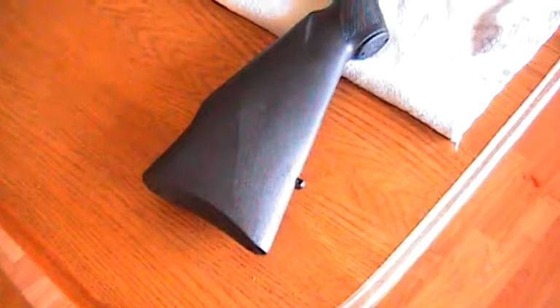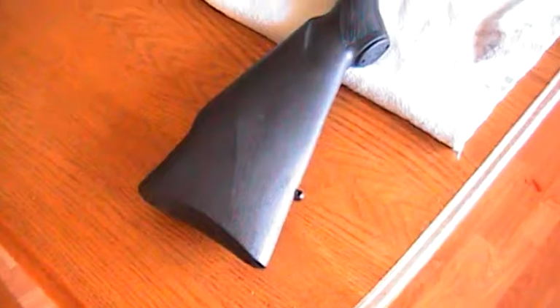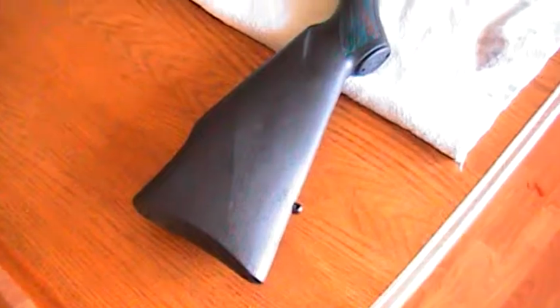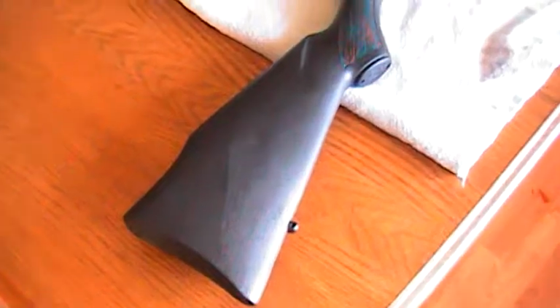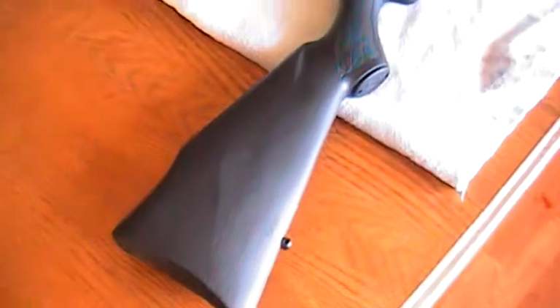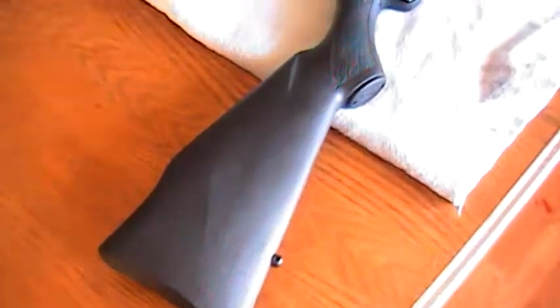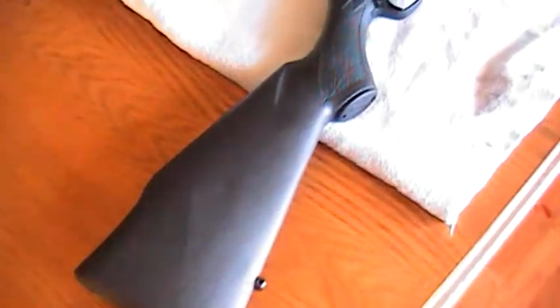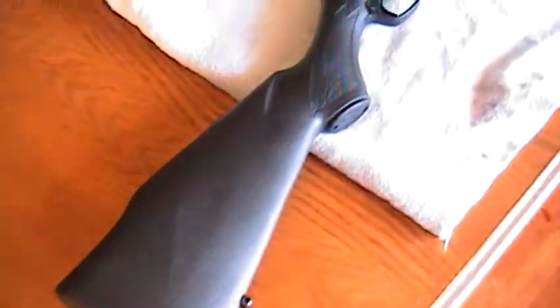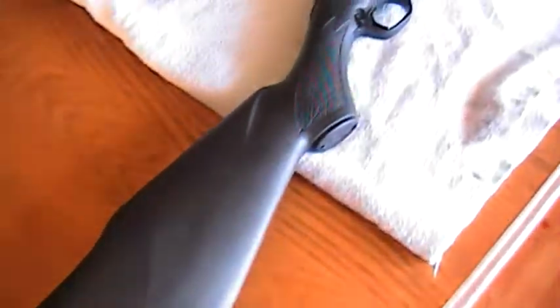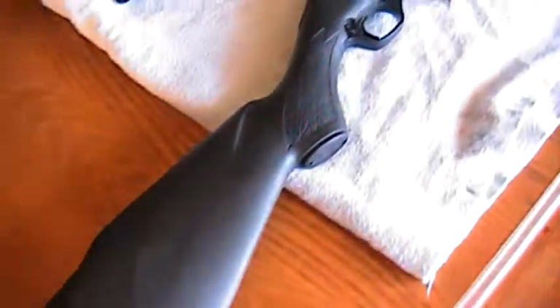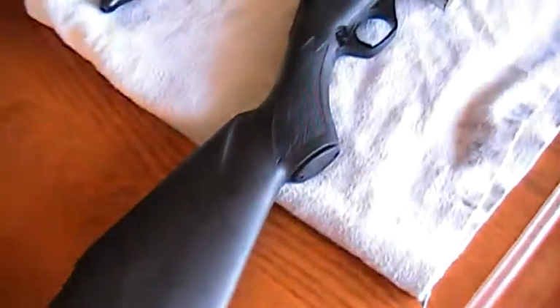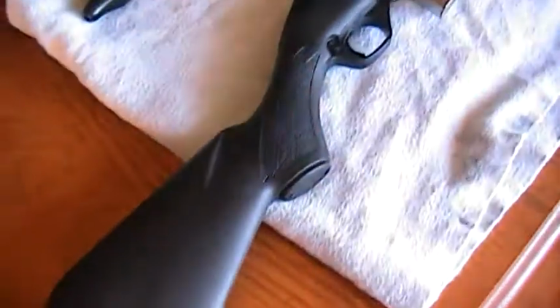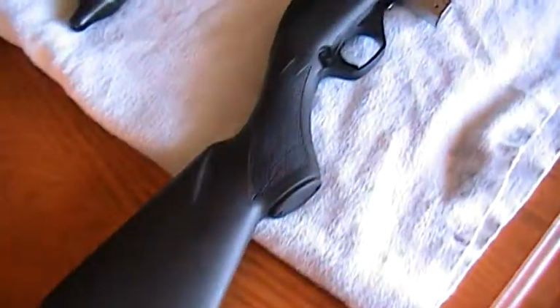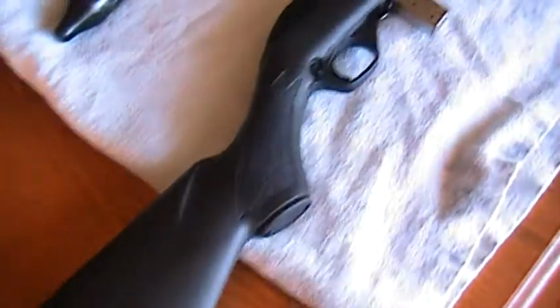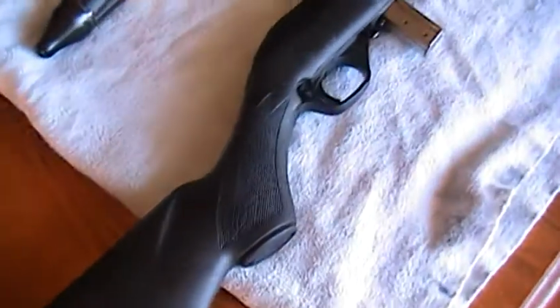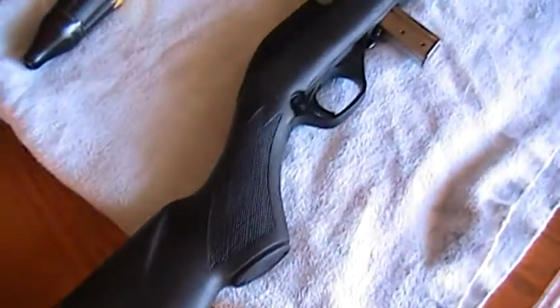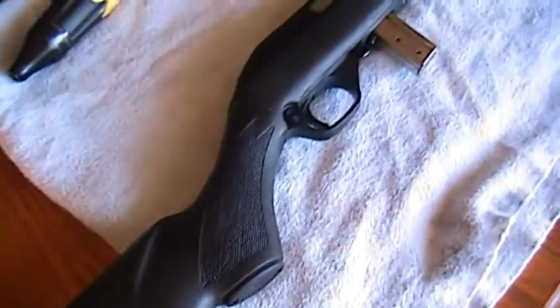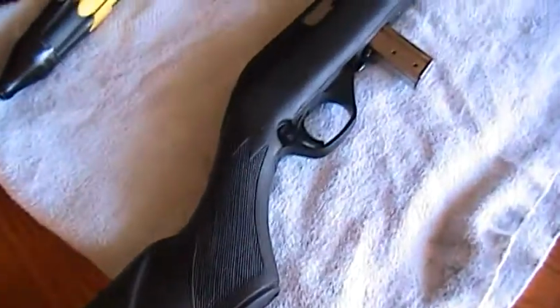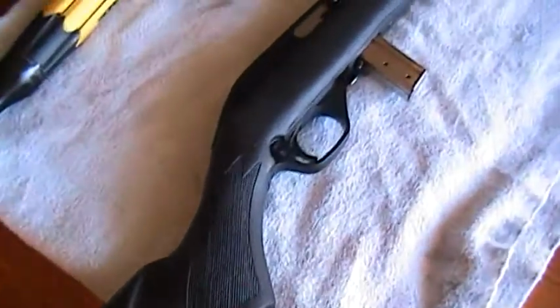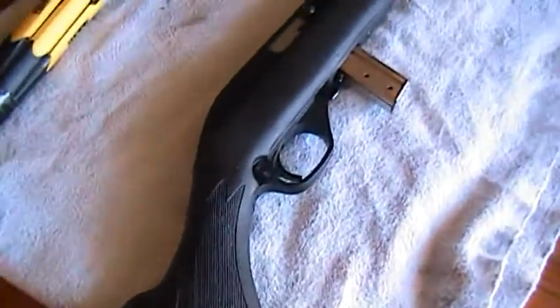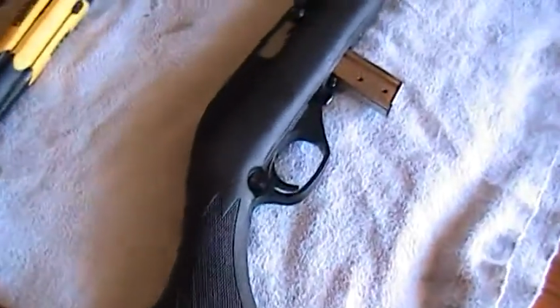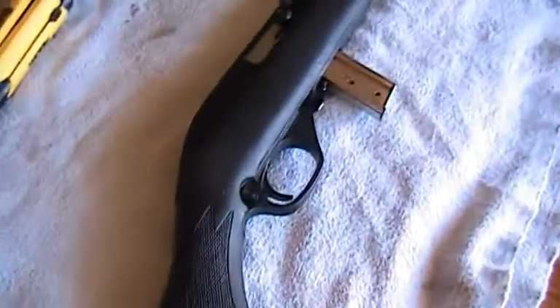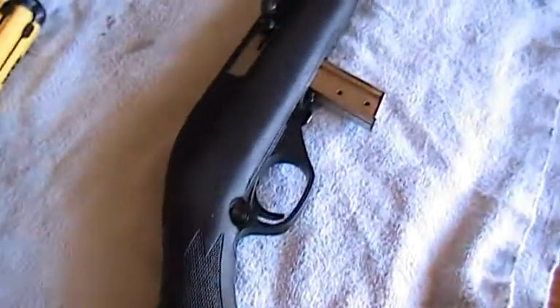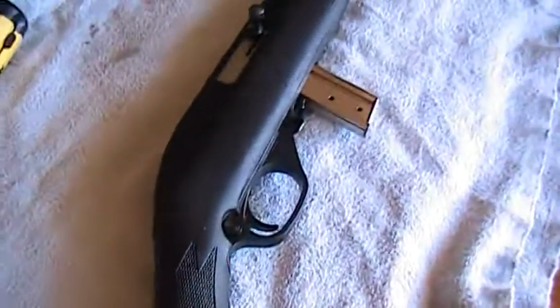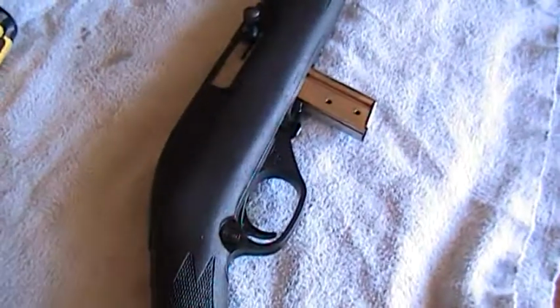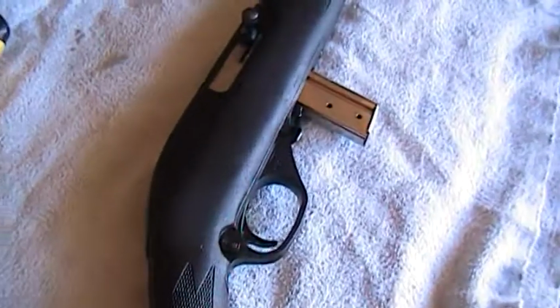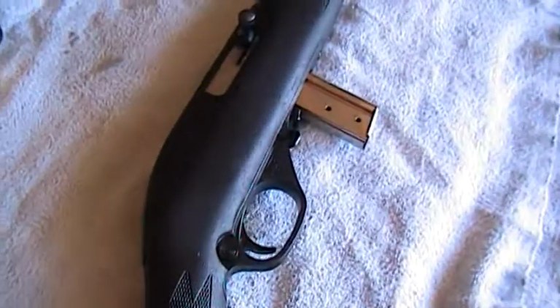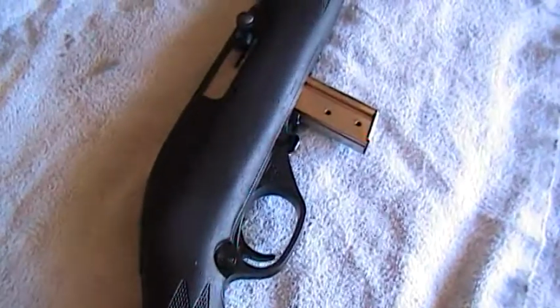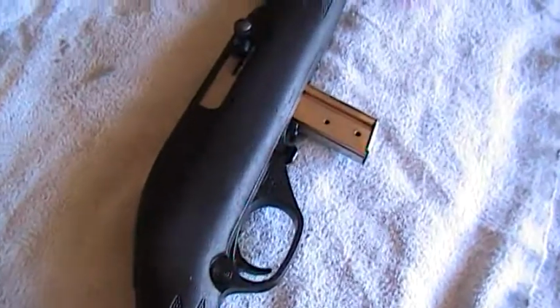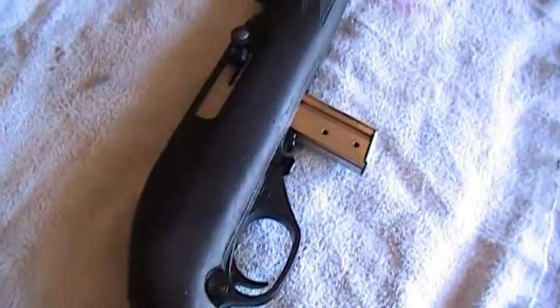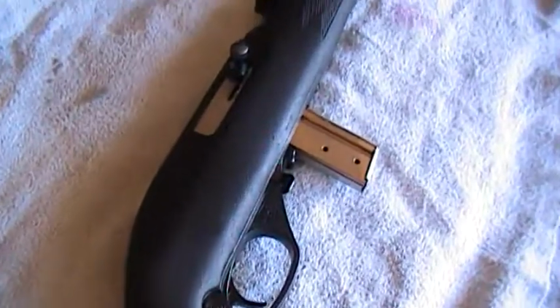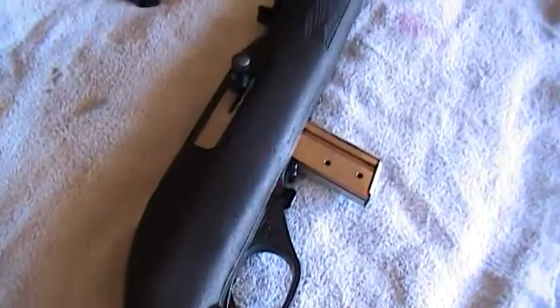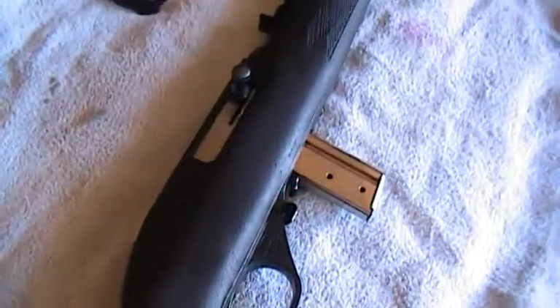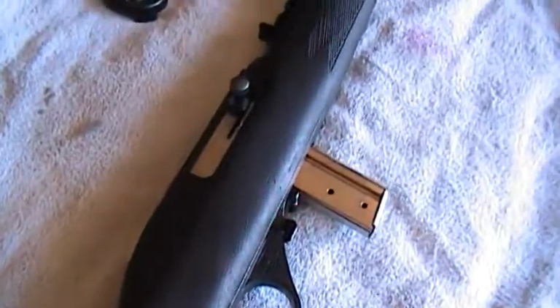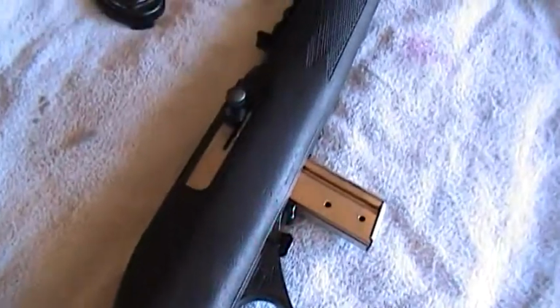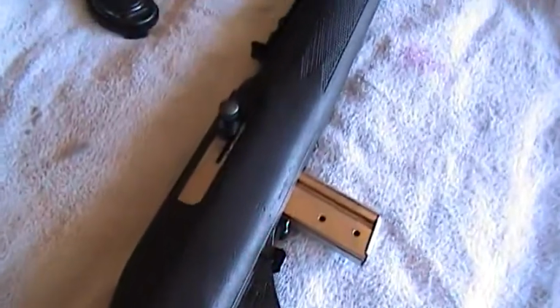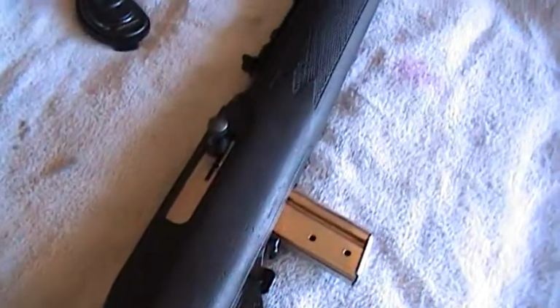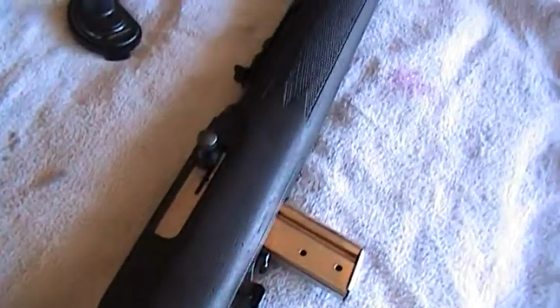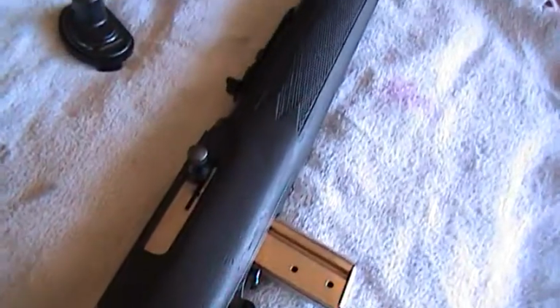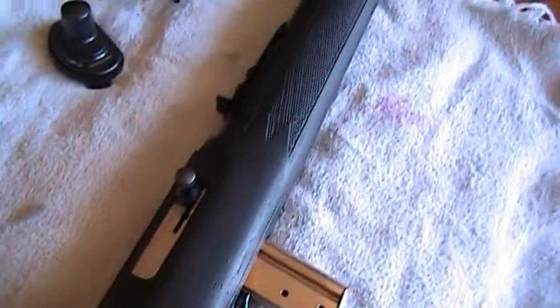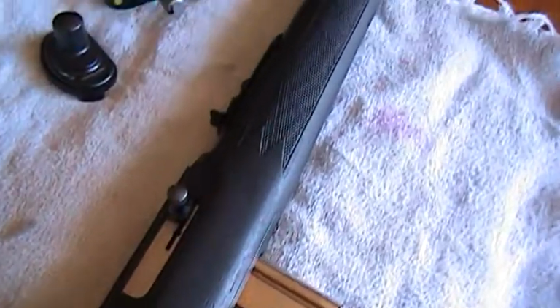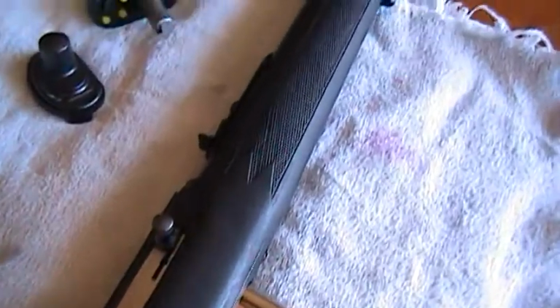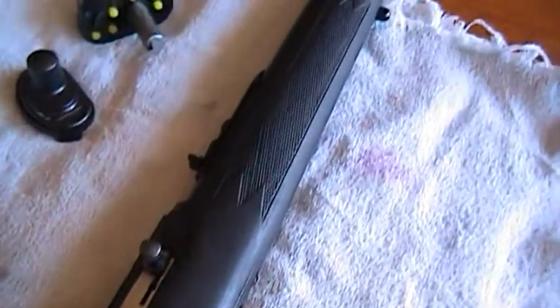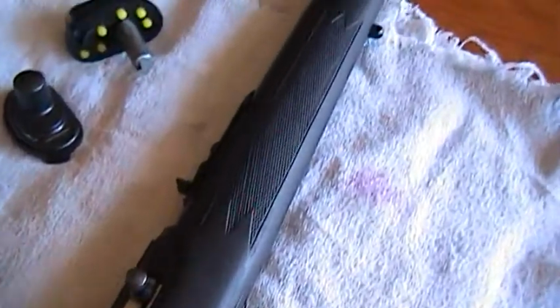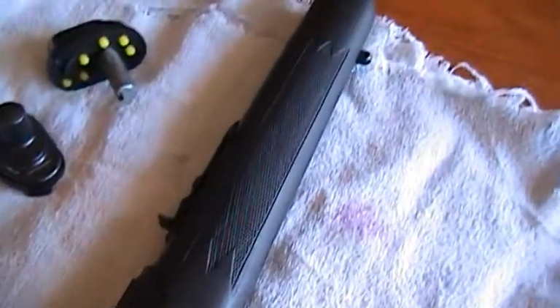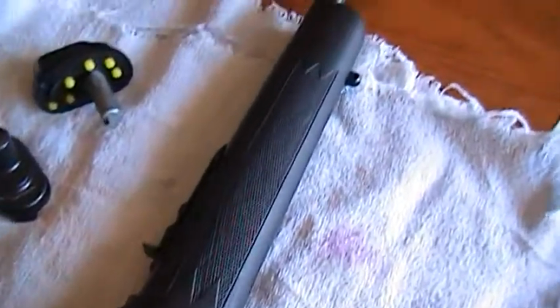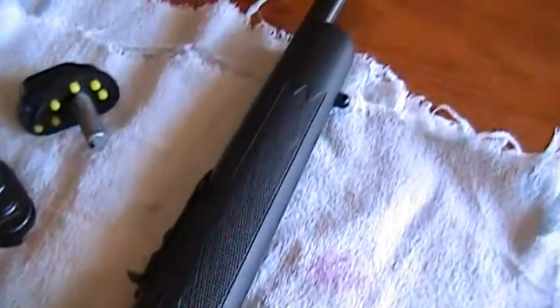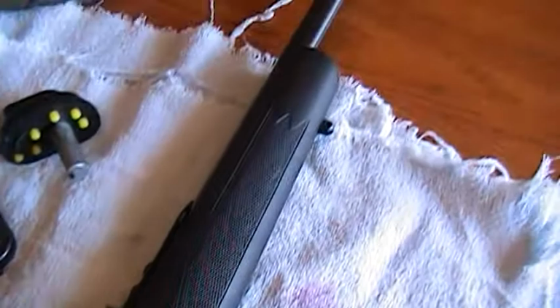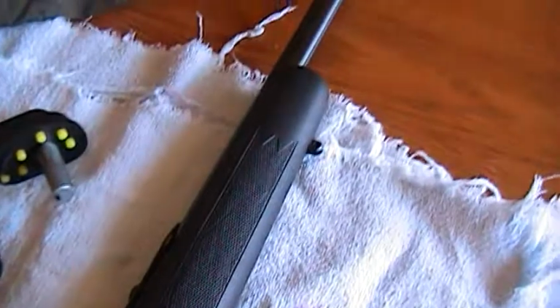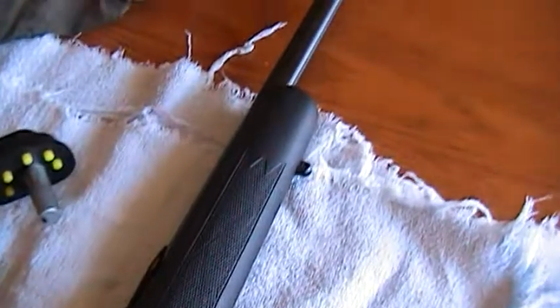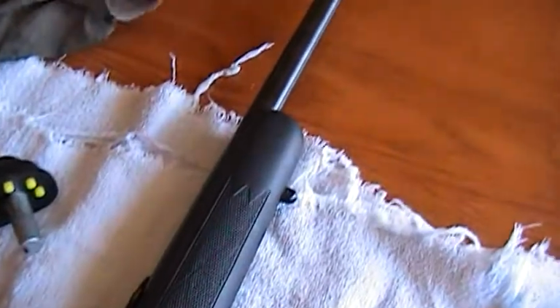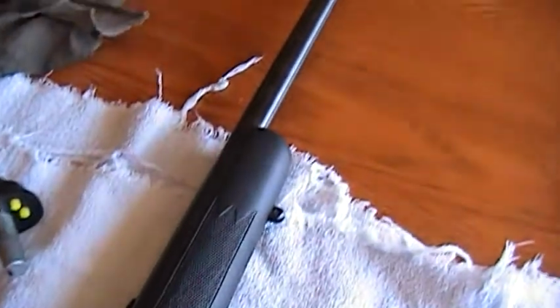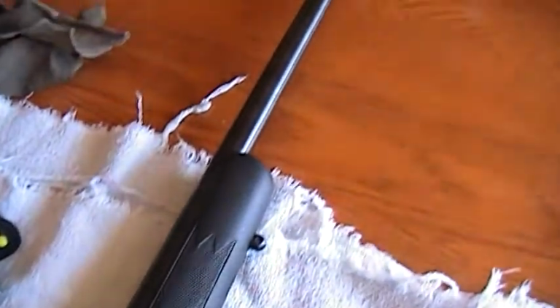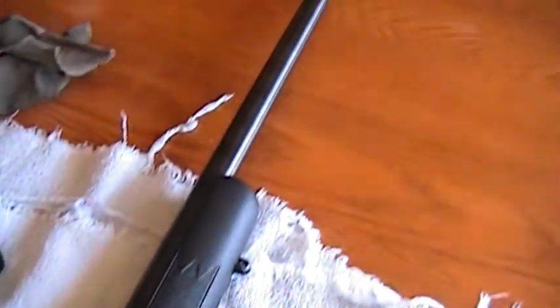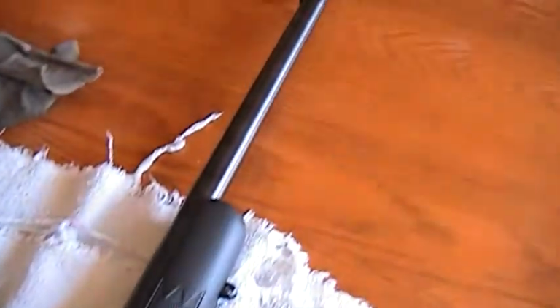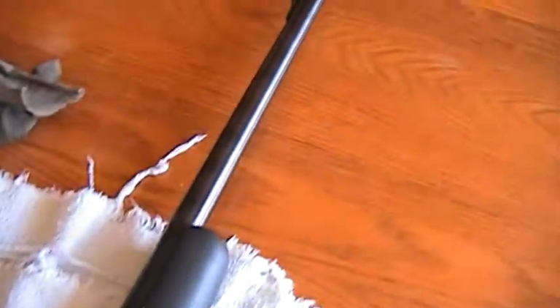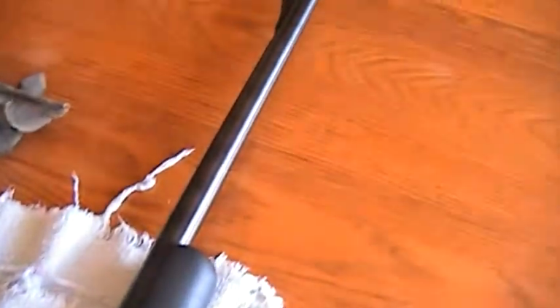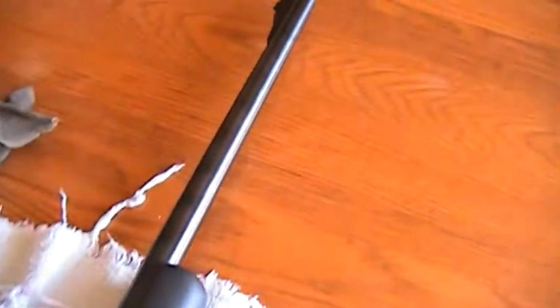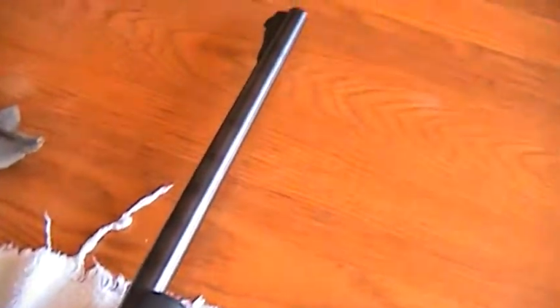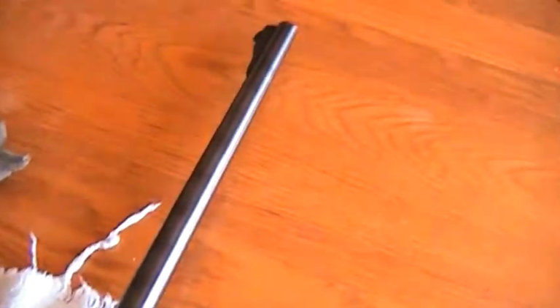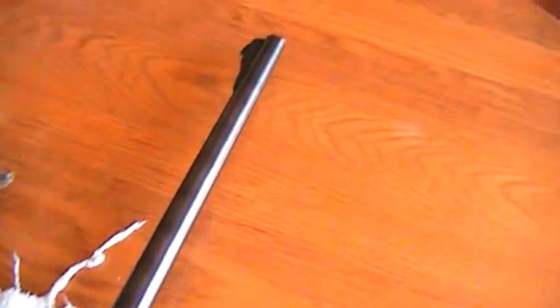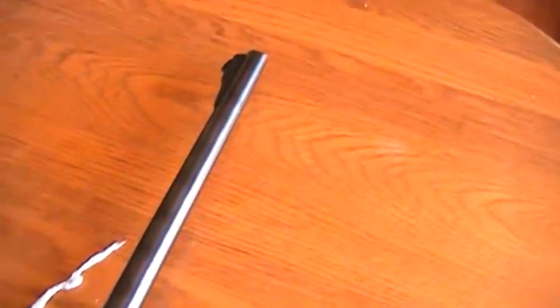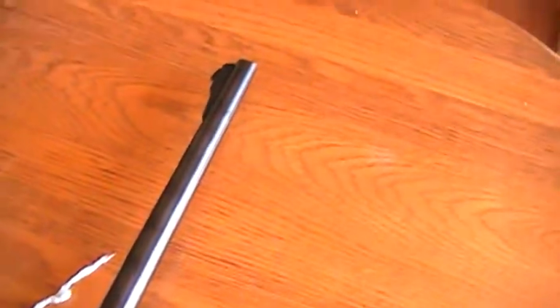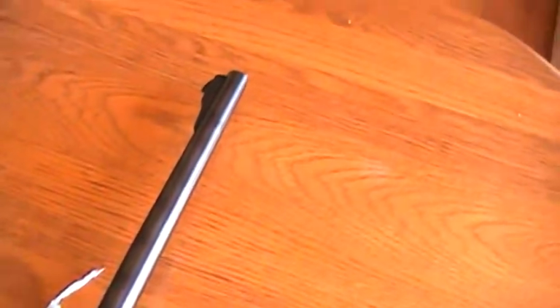We're going to field strip this nice, cheap .22, the Marlin 795.